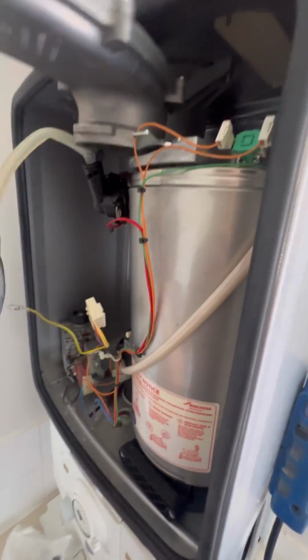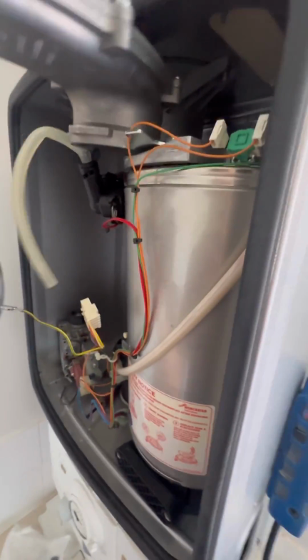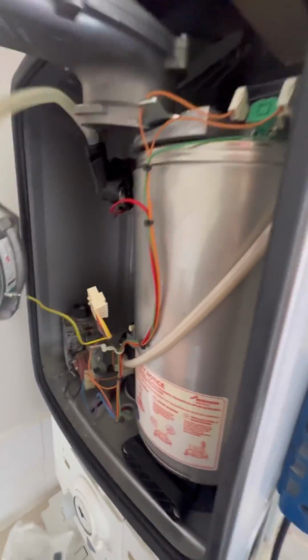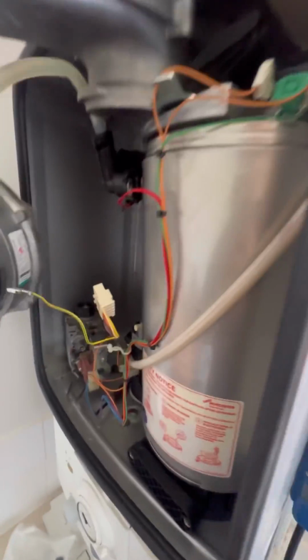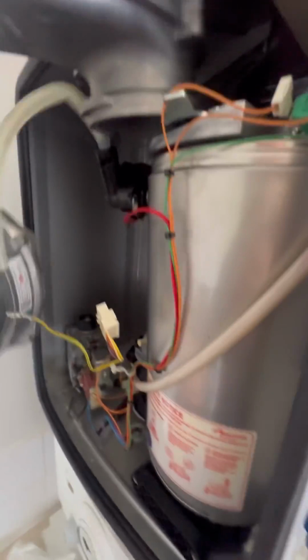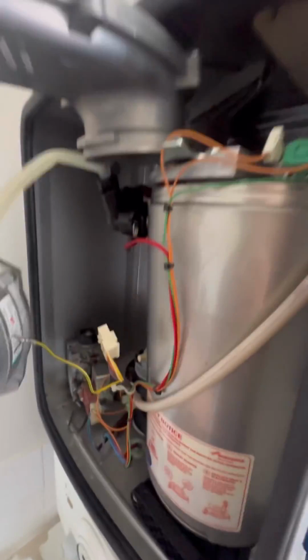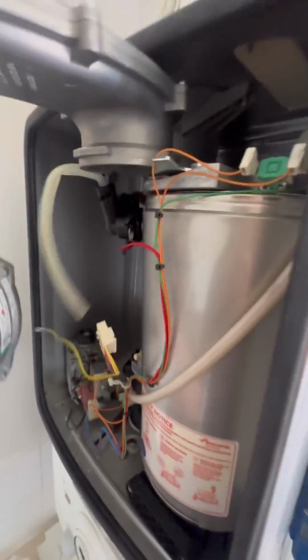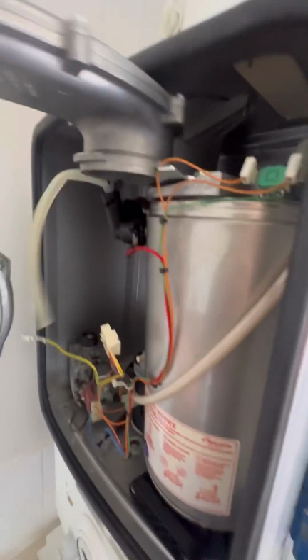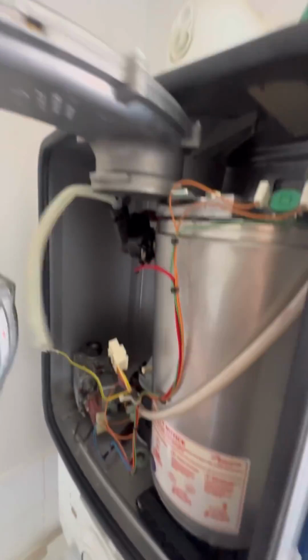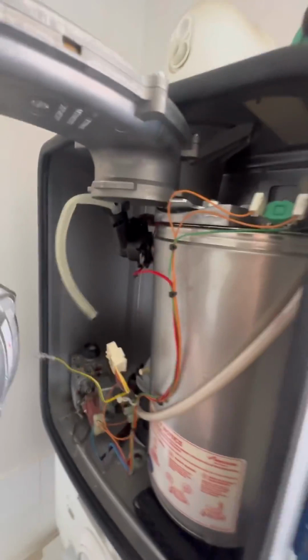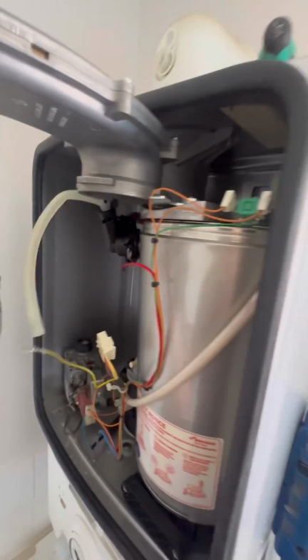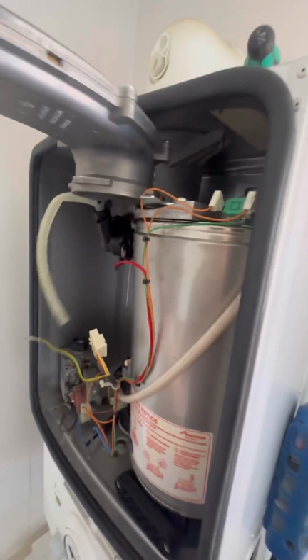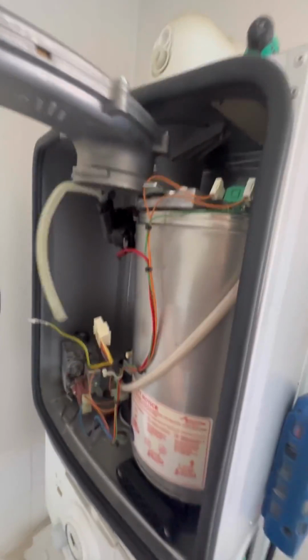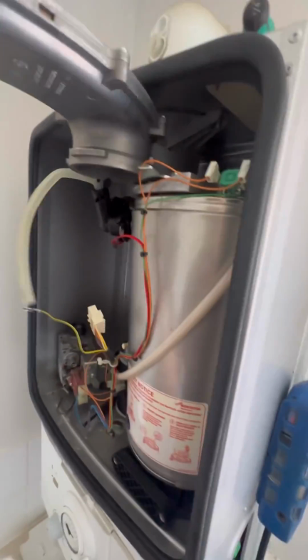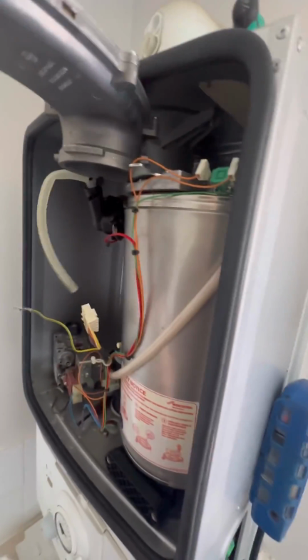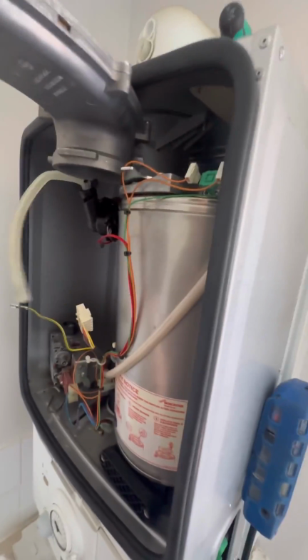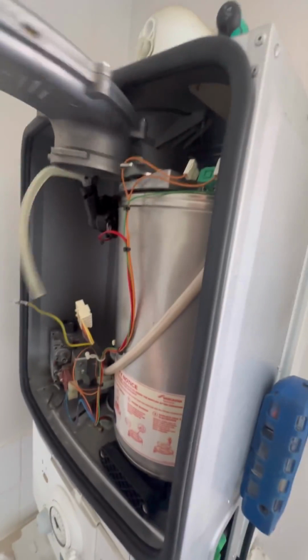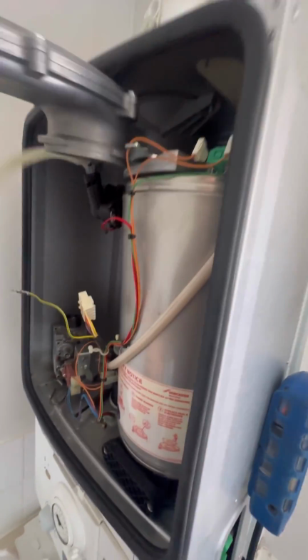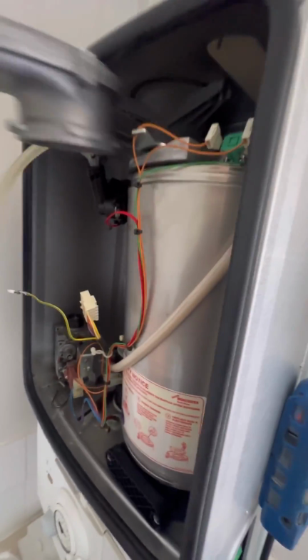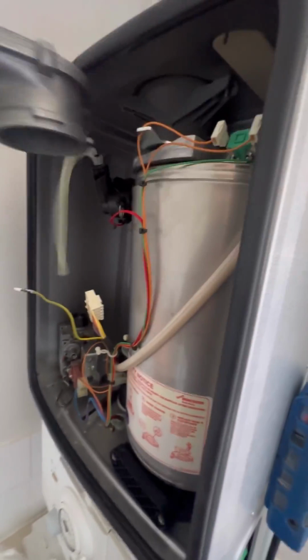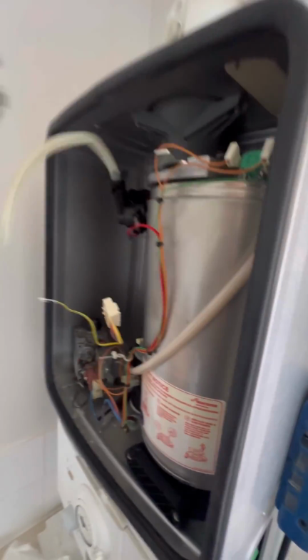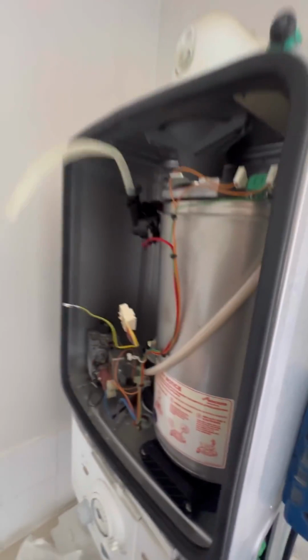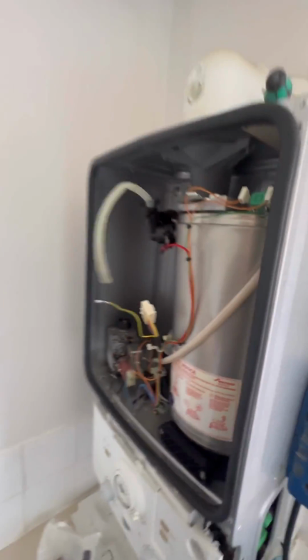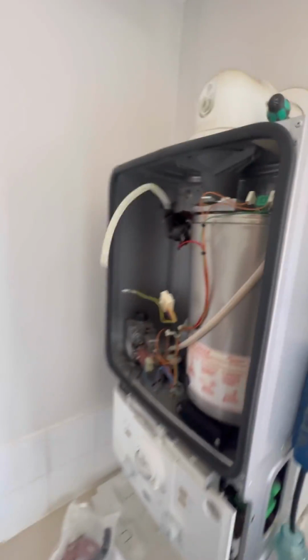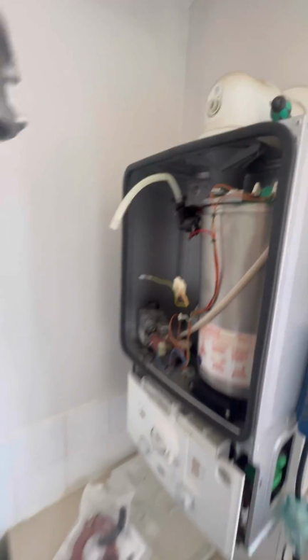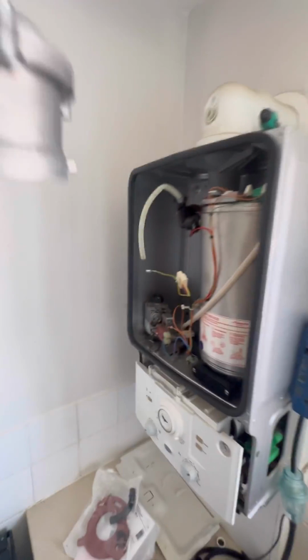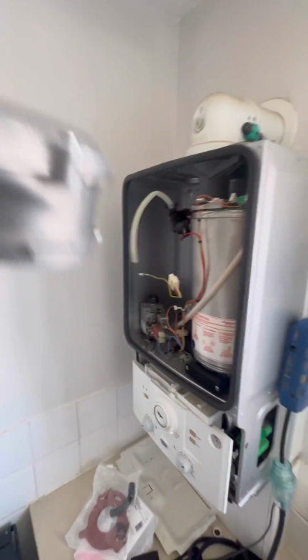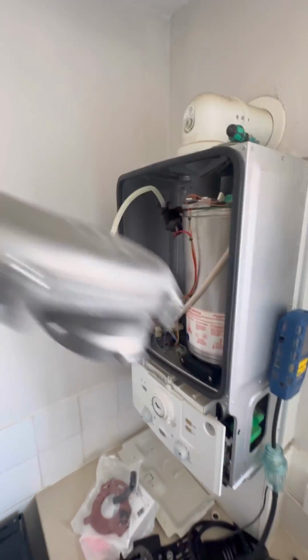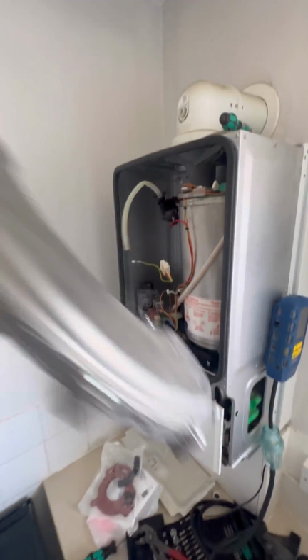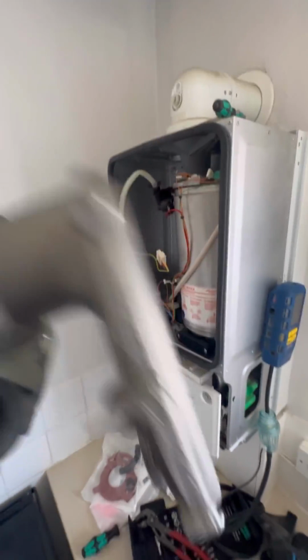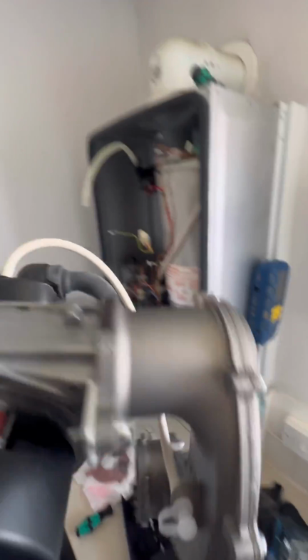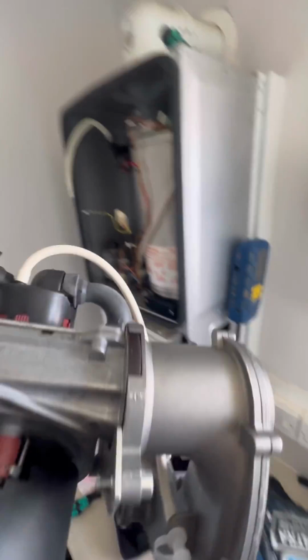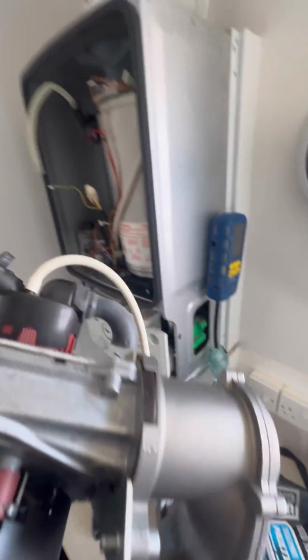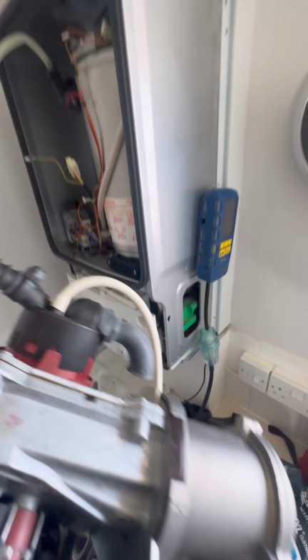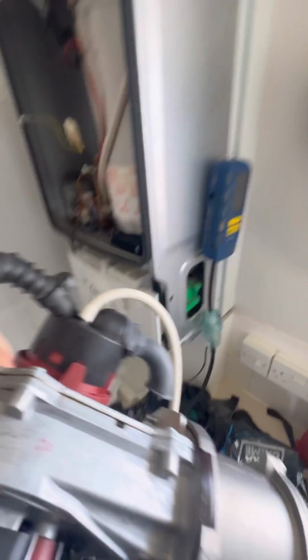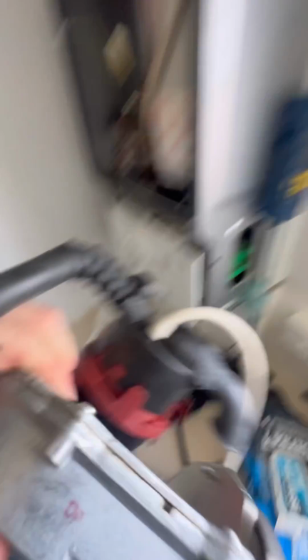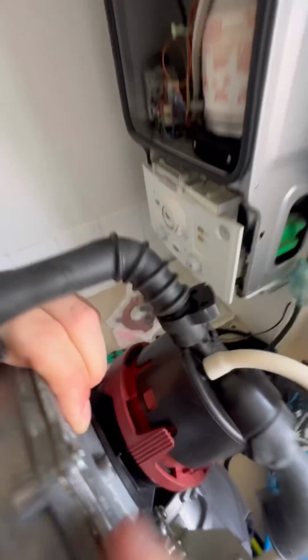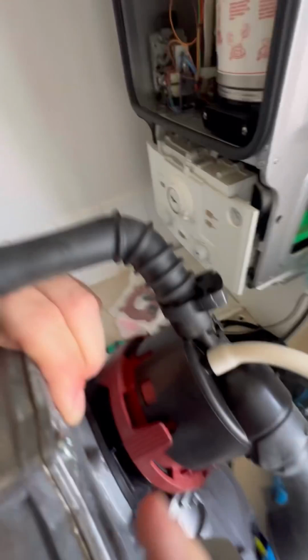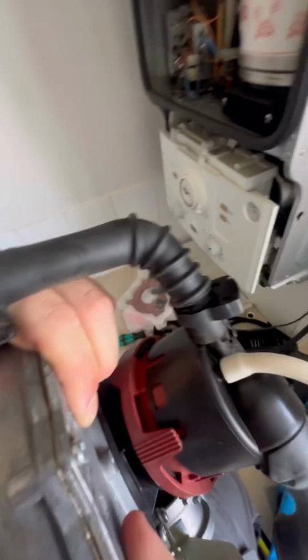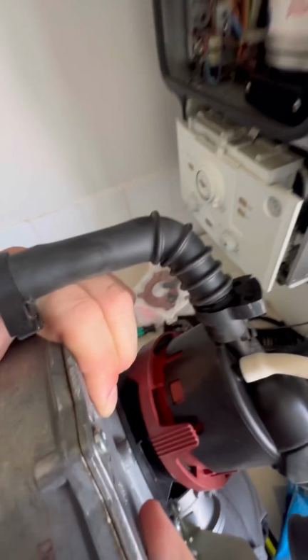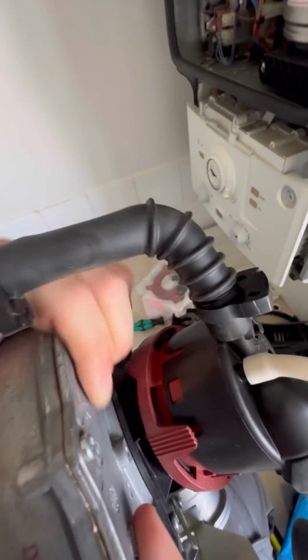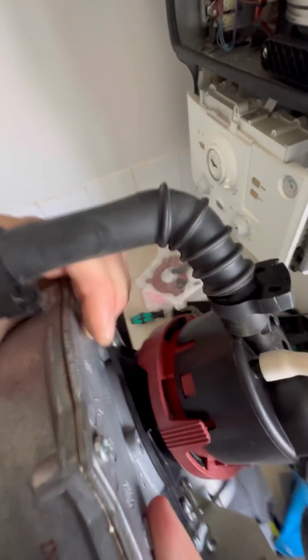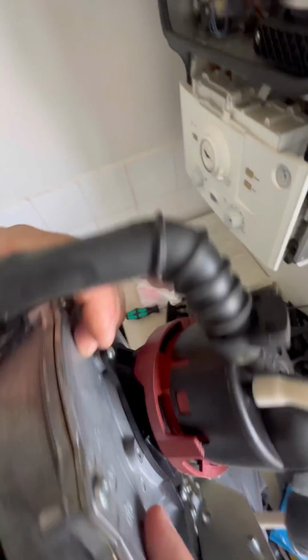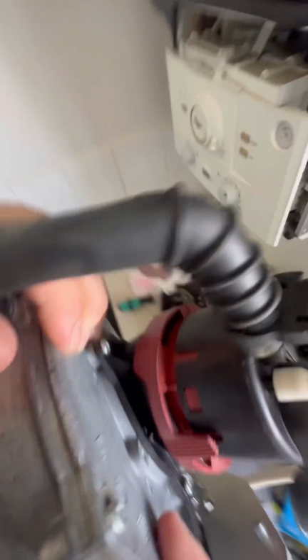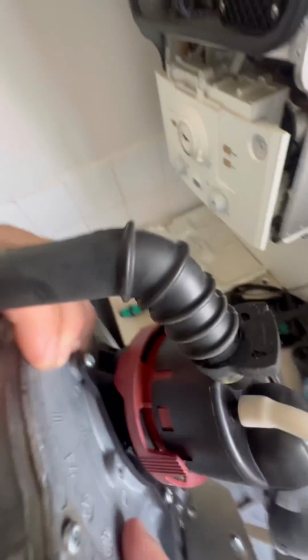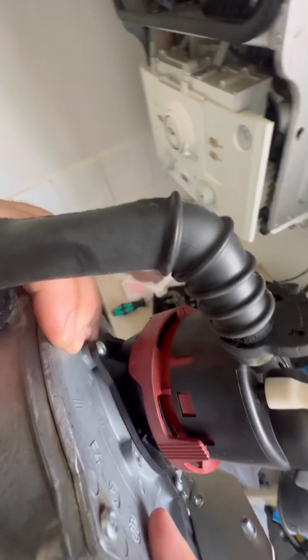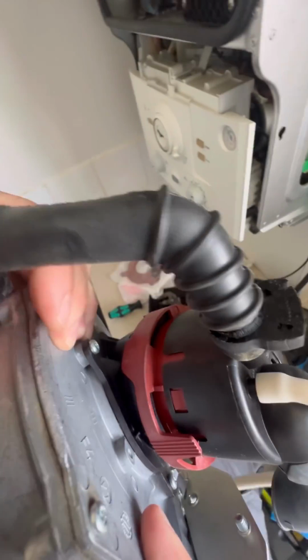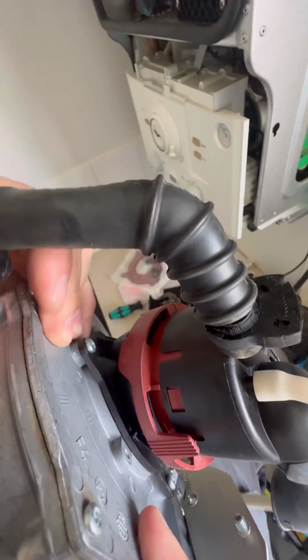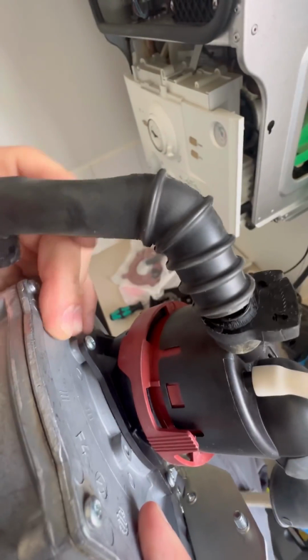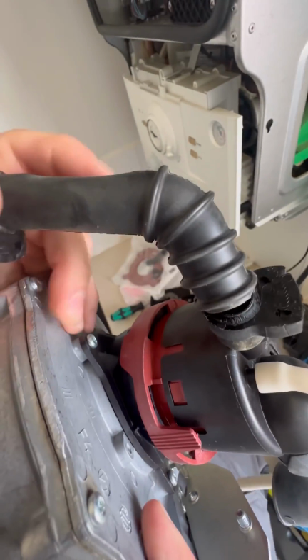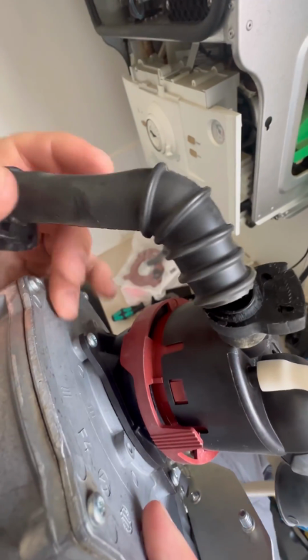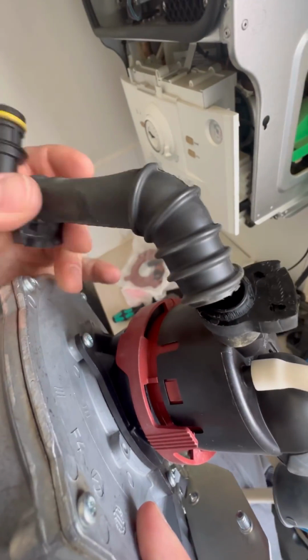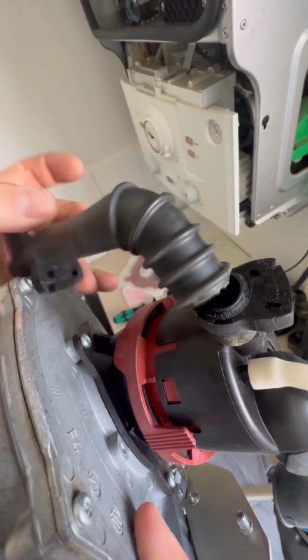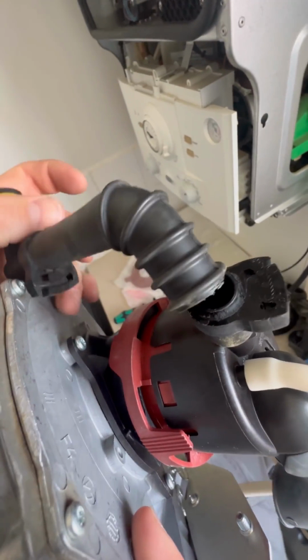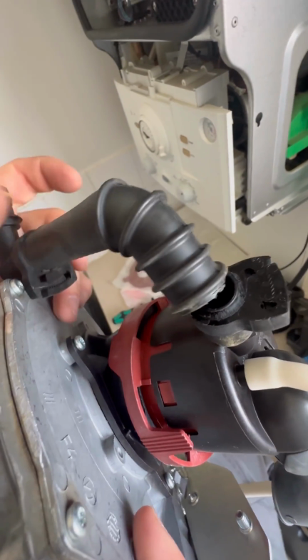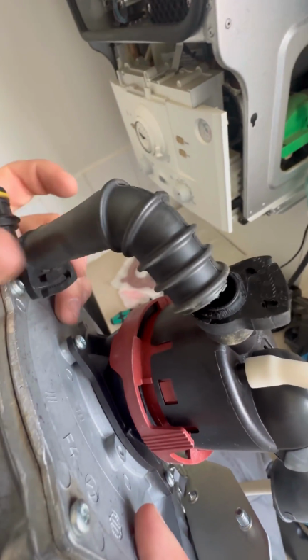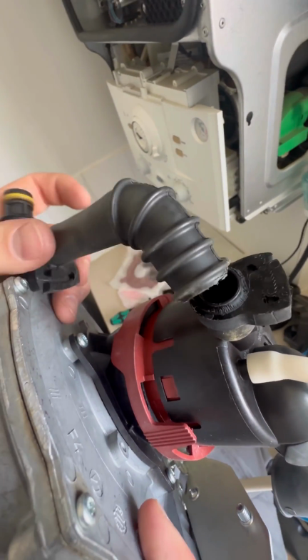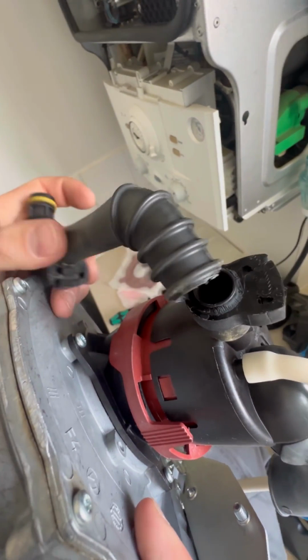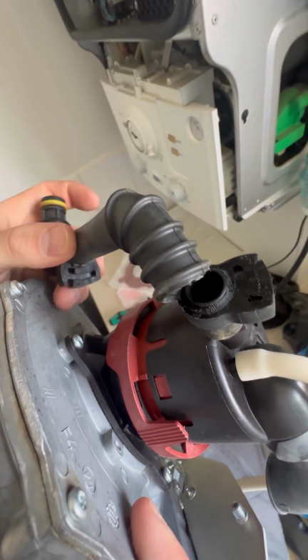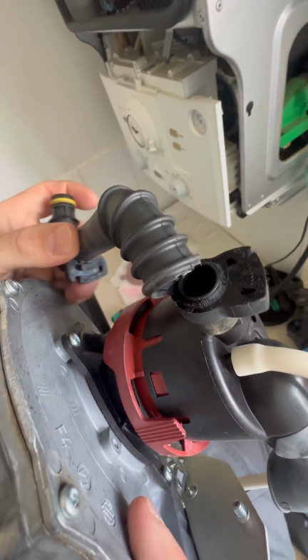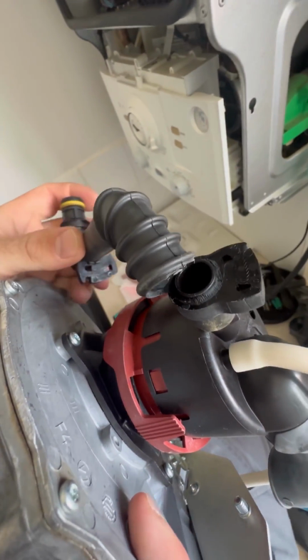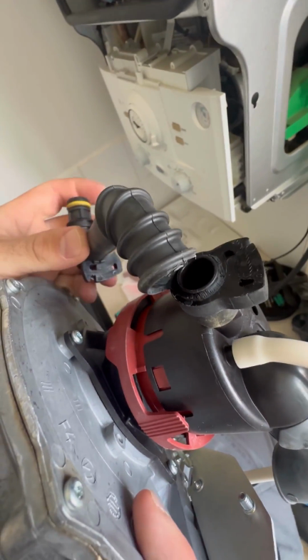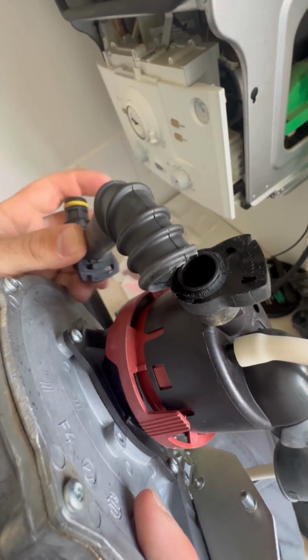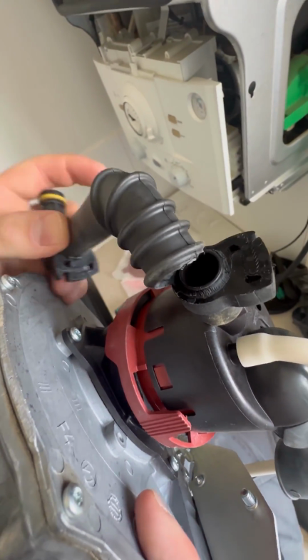Just give it a little wiggle and it'll come out. This one's really badly split to be fair — look at the state of that.